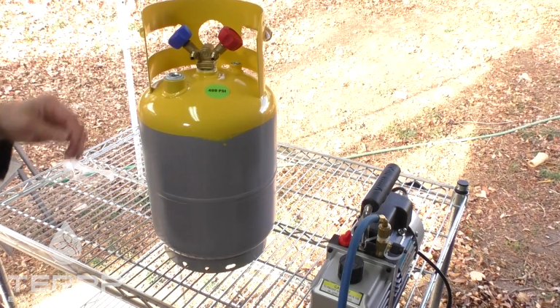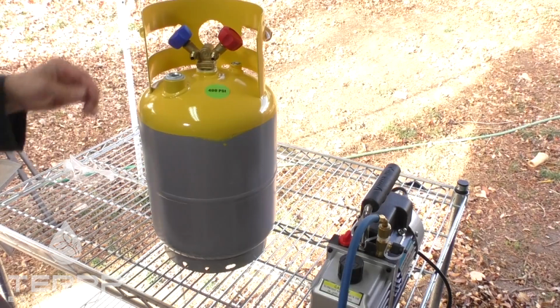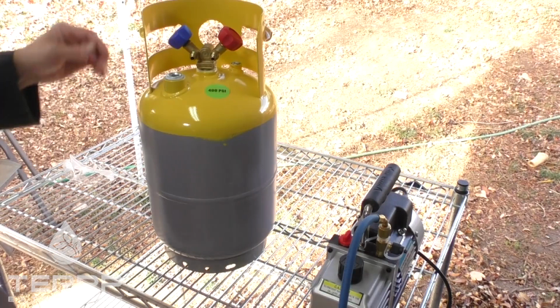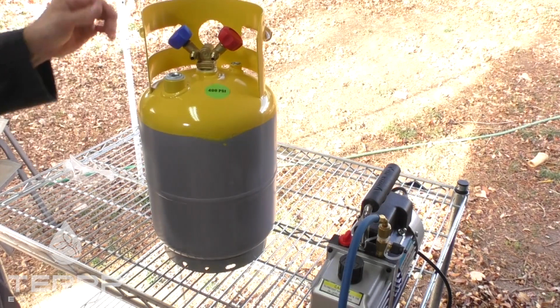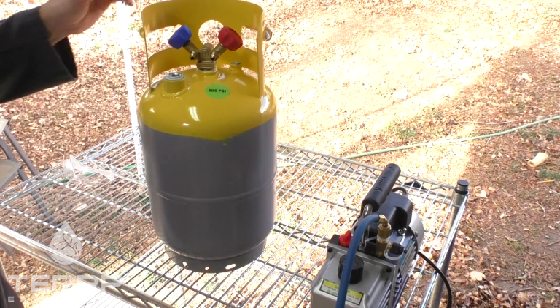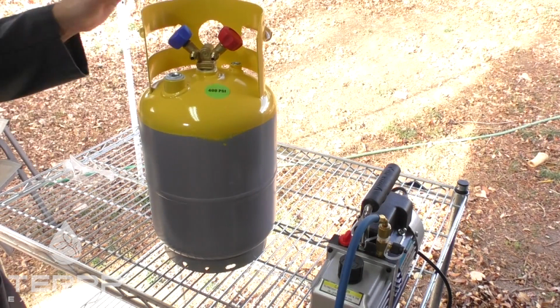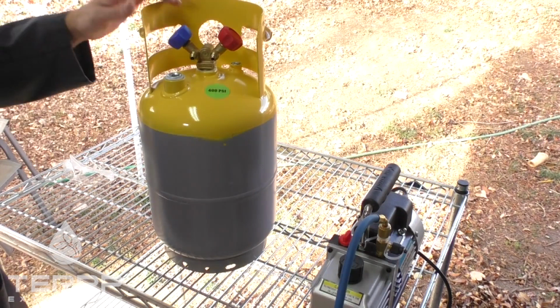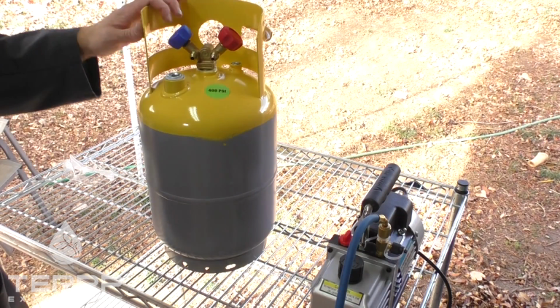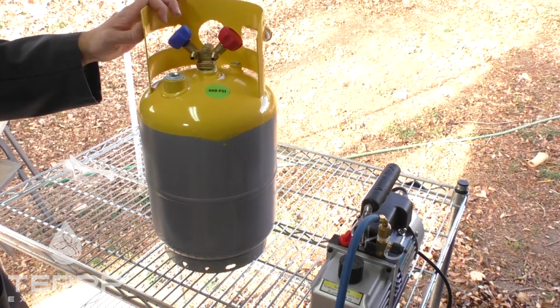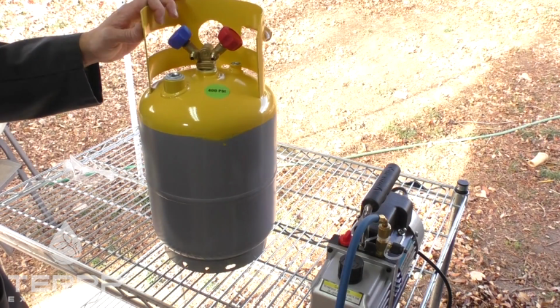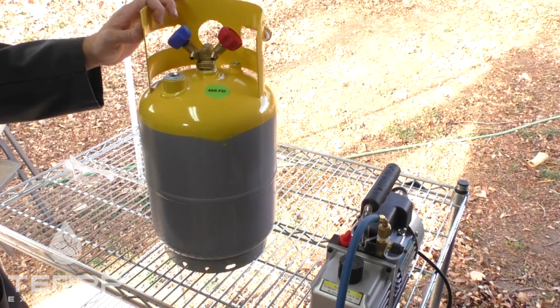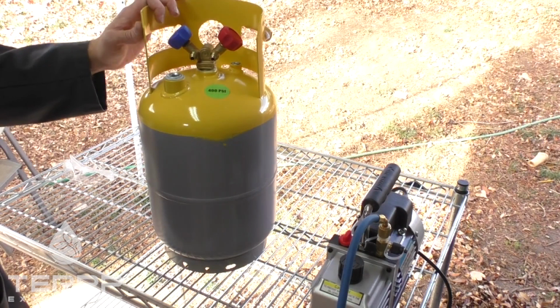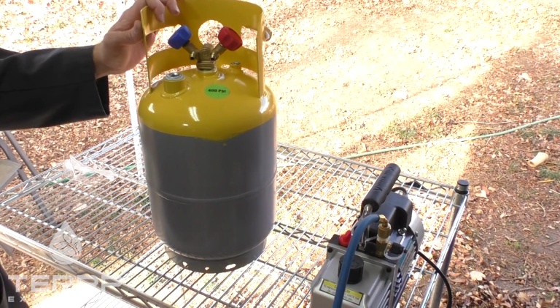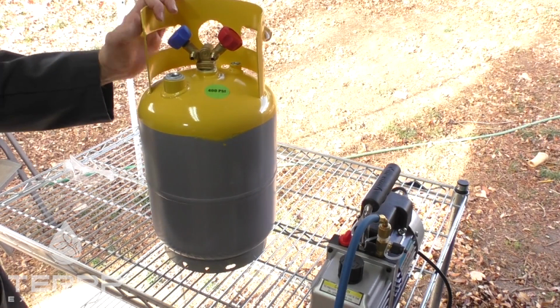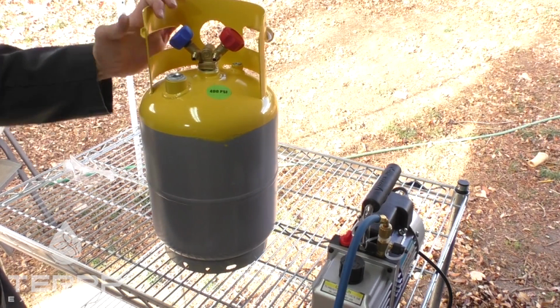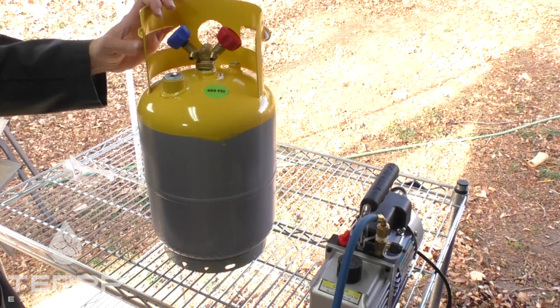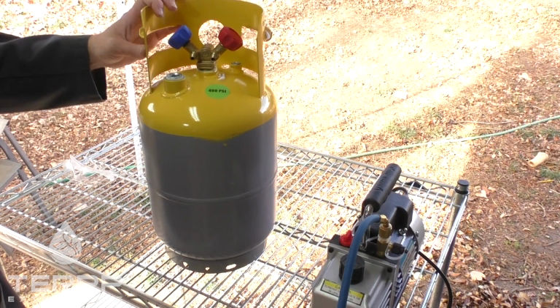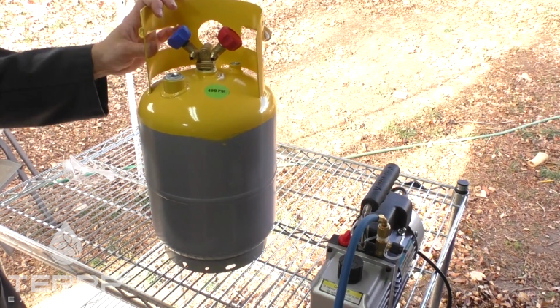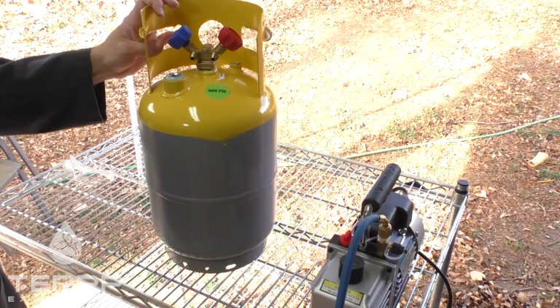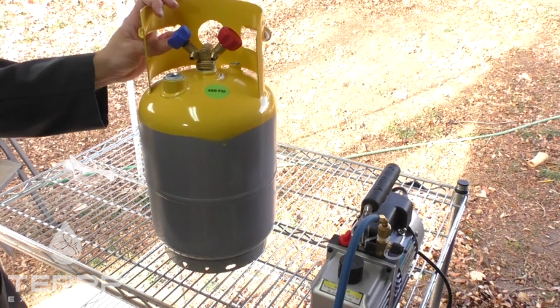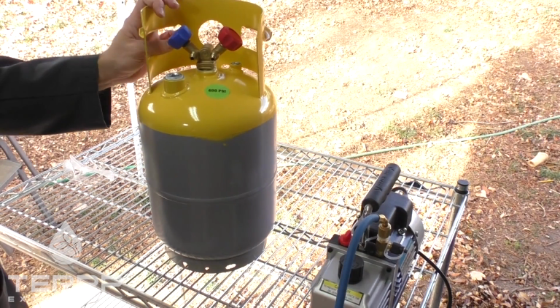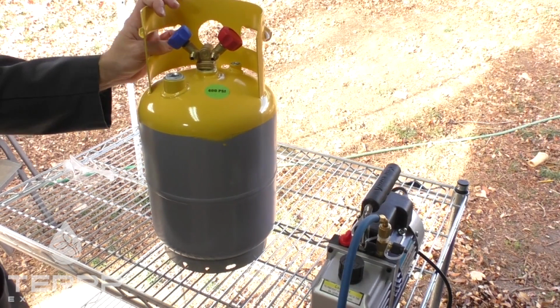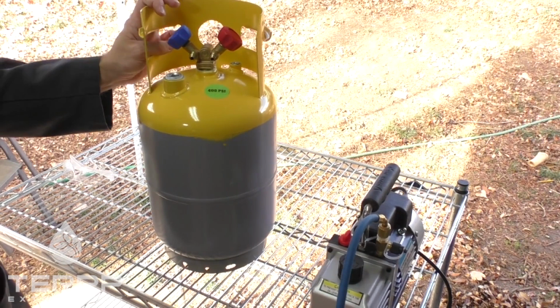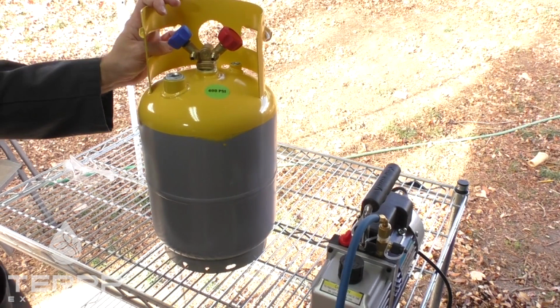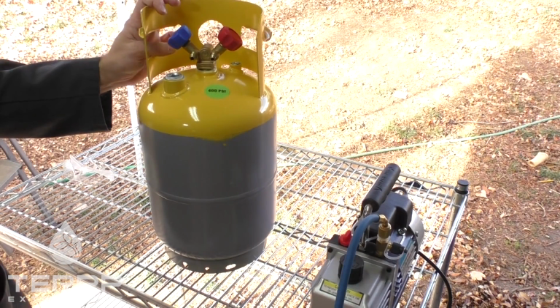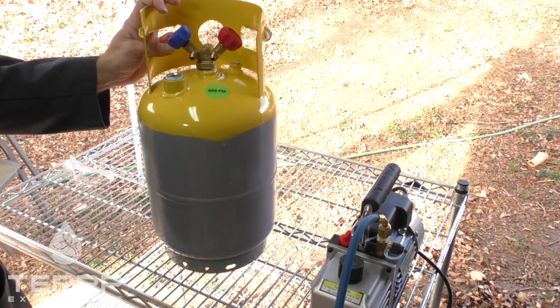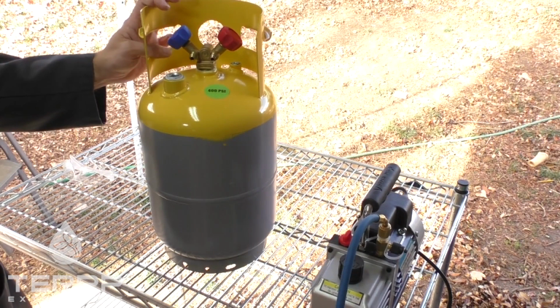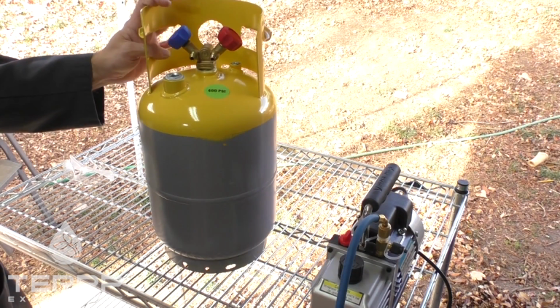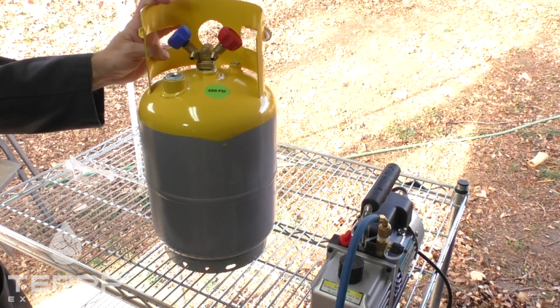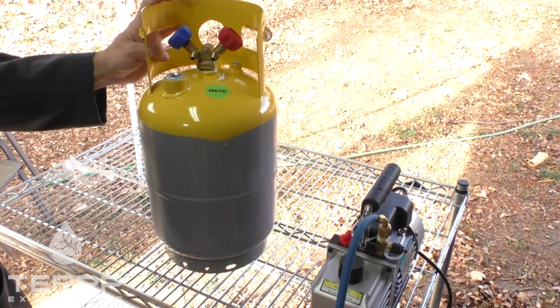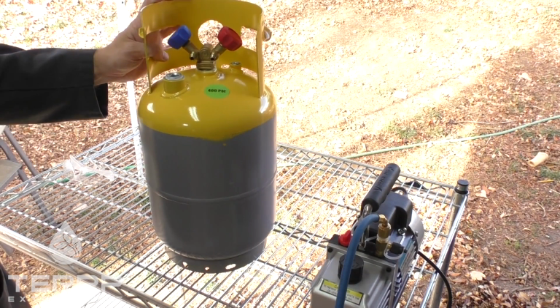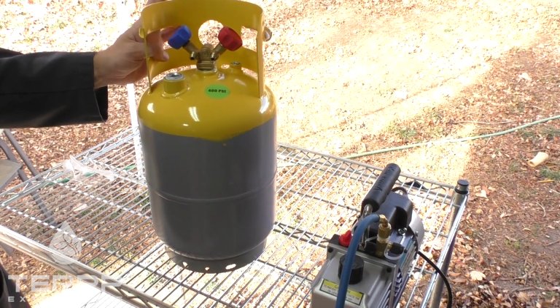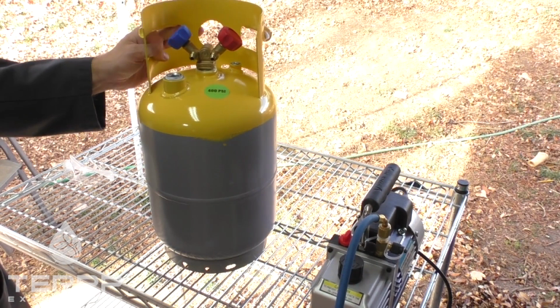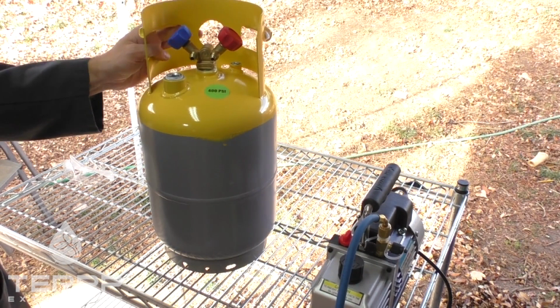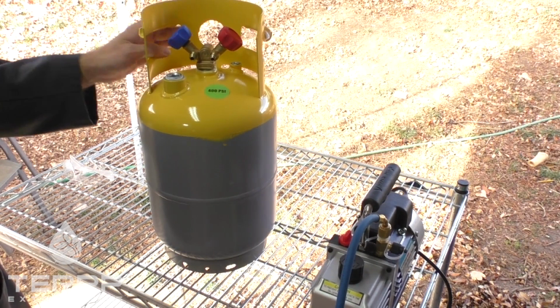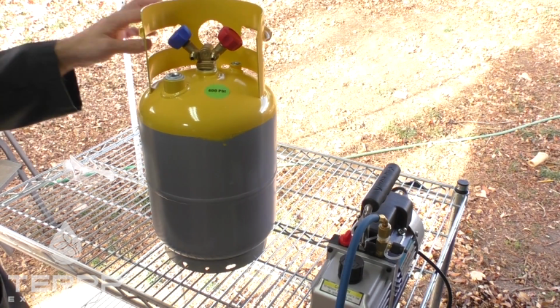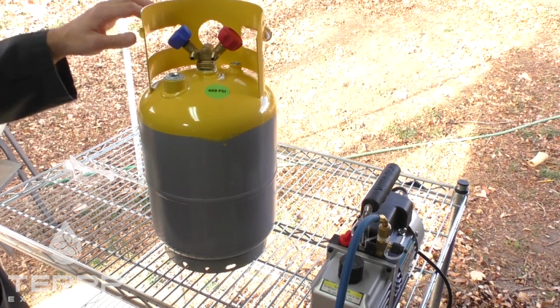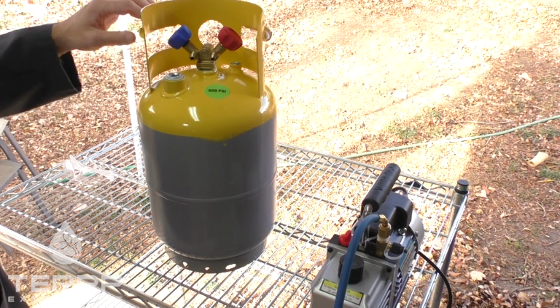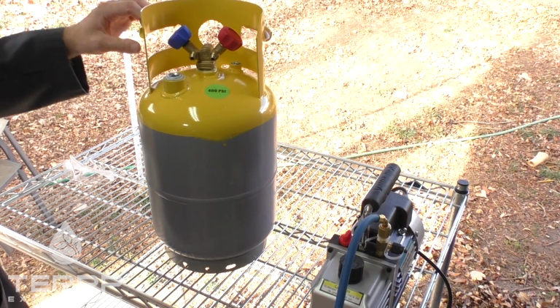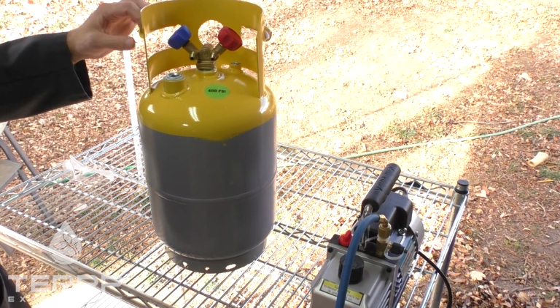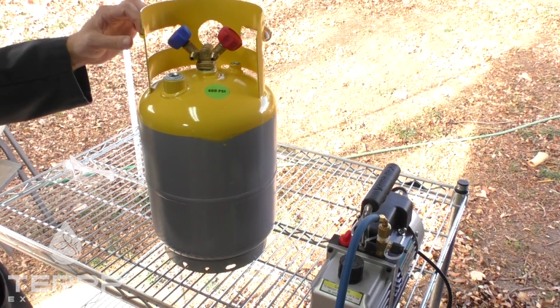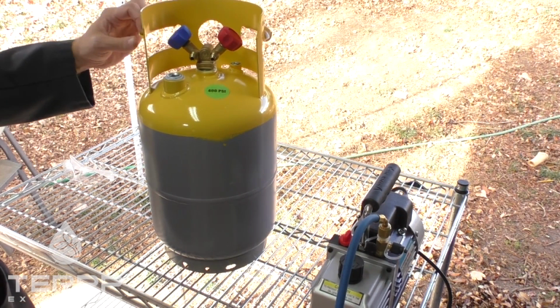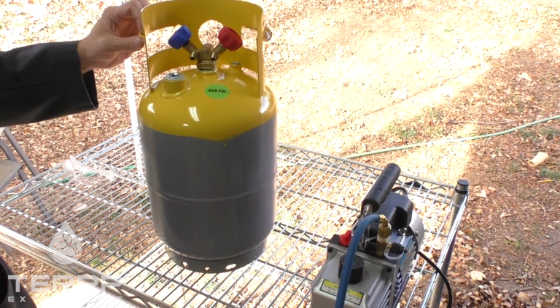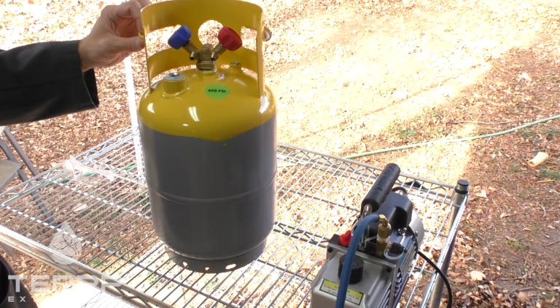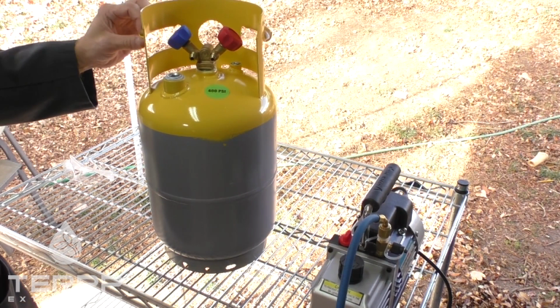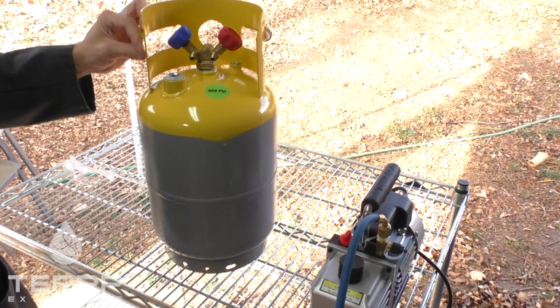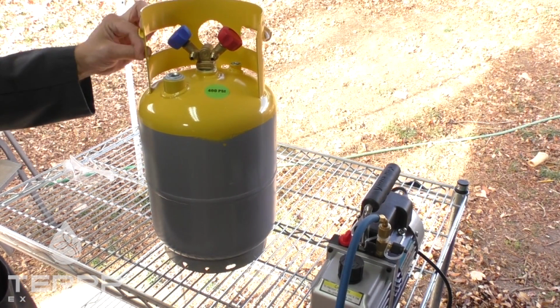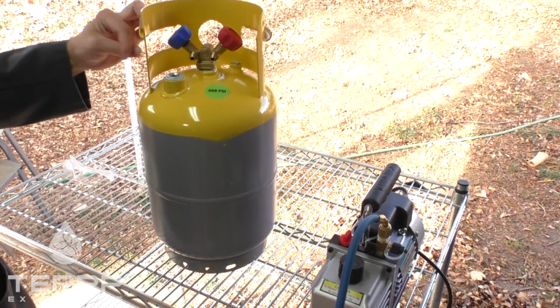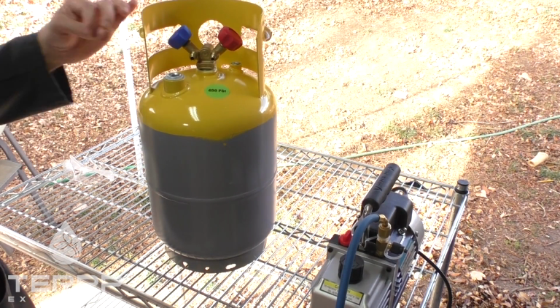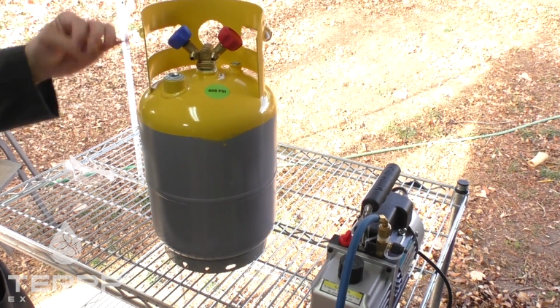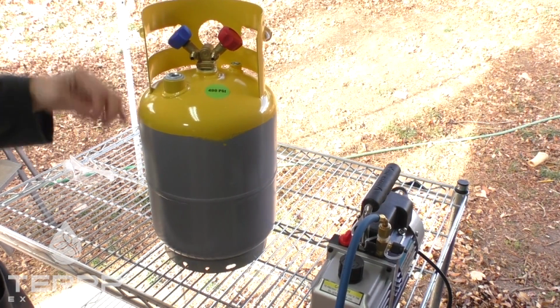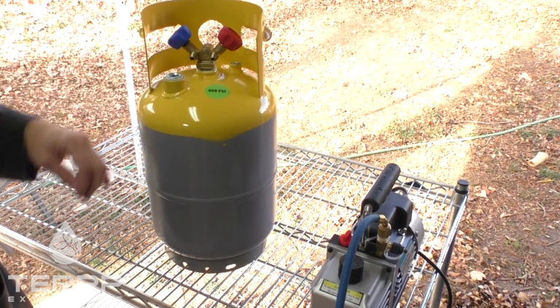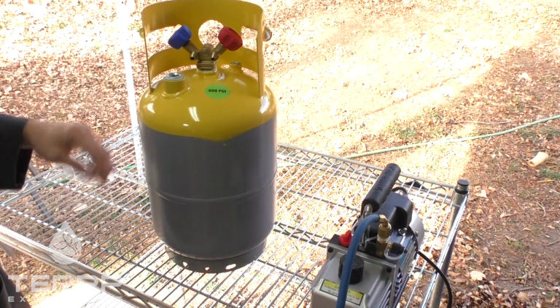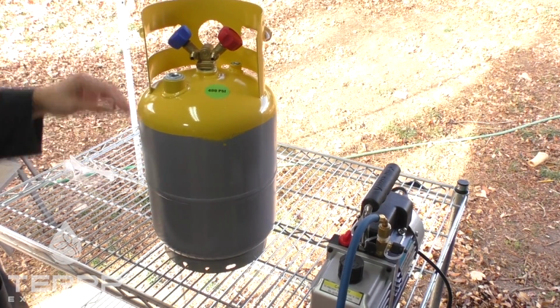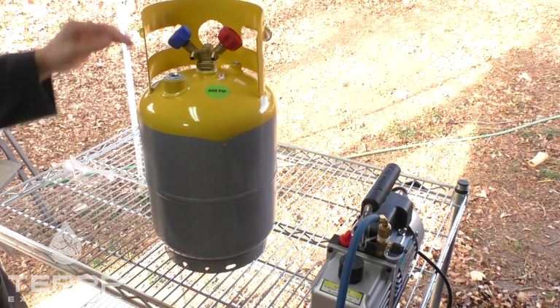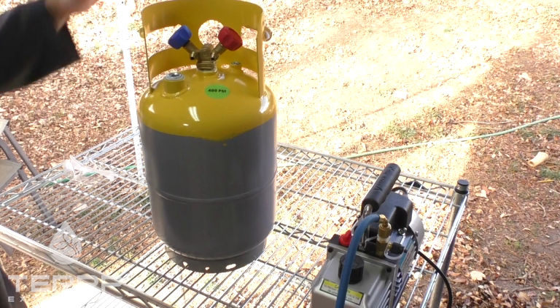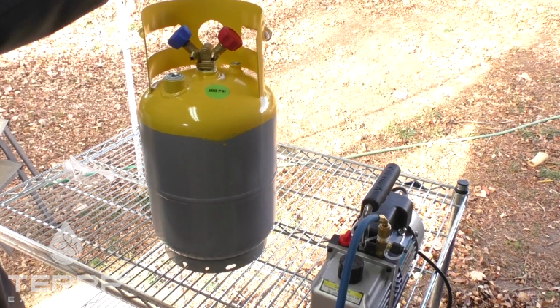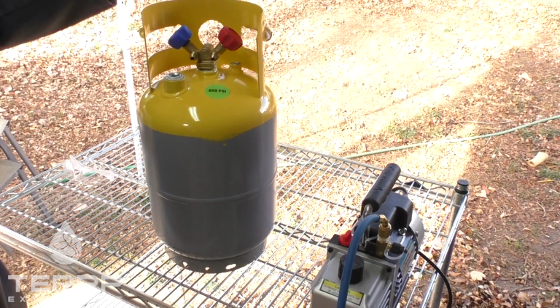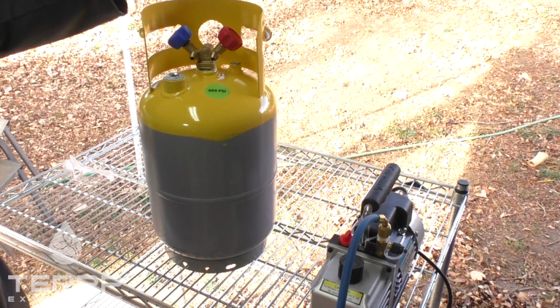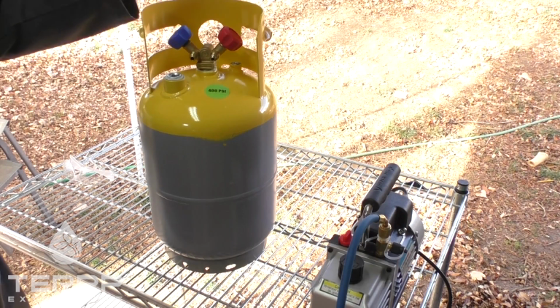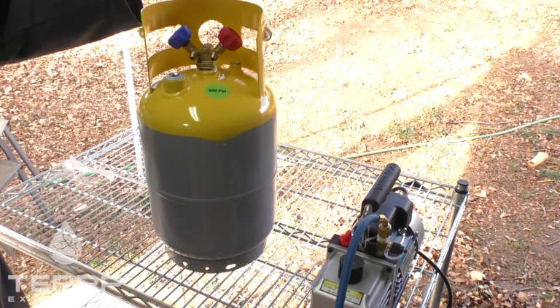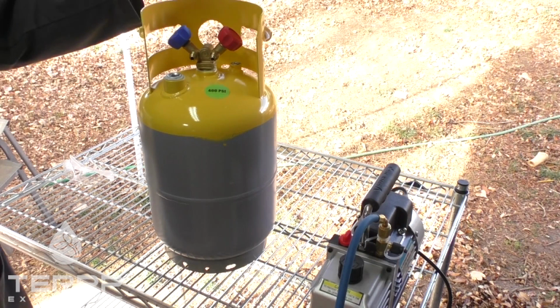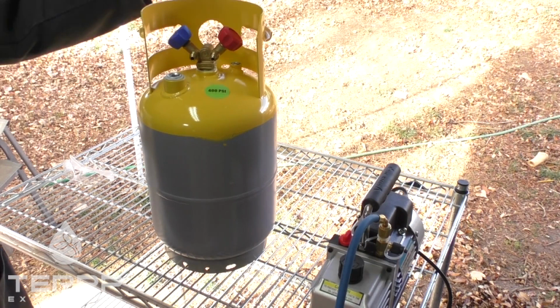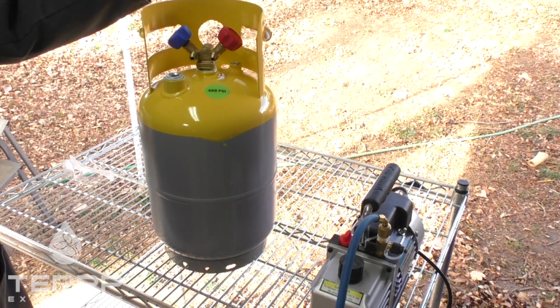Hi, my name is Austin. I'm with Terp Extractors, and today I'm going to show you how to vacuum down a fresh recovery cylinder straight from the manufacturer.